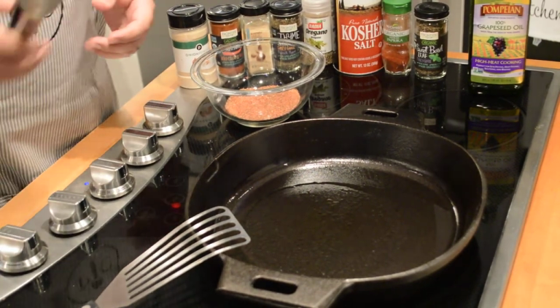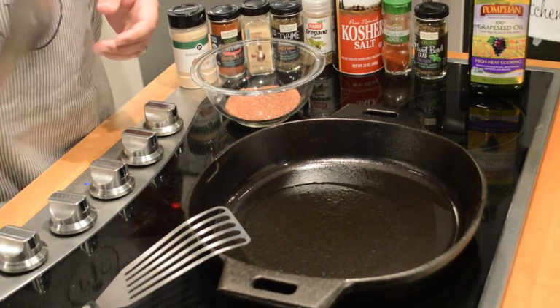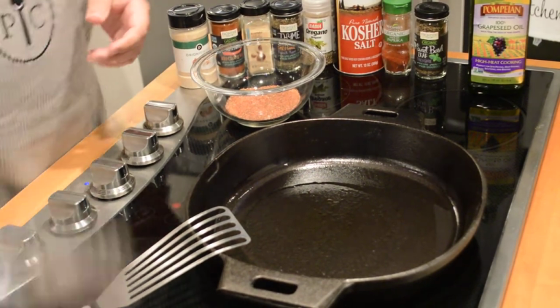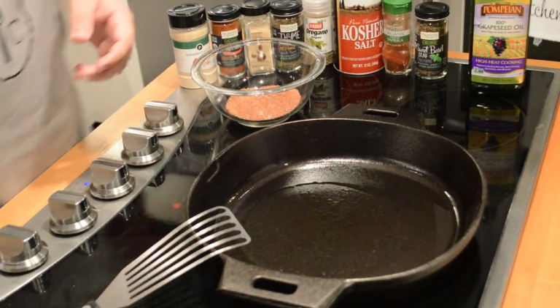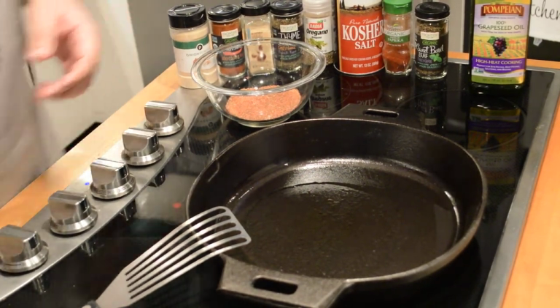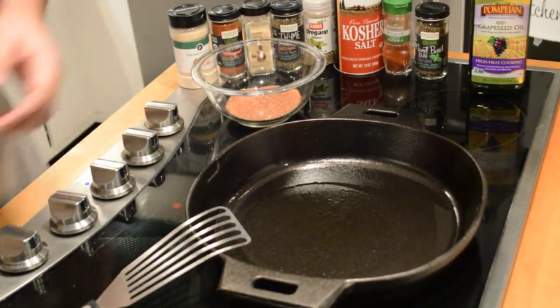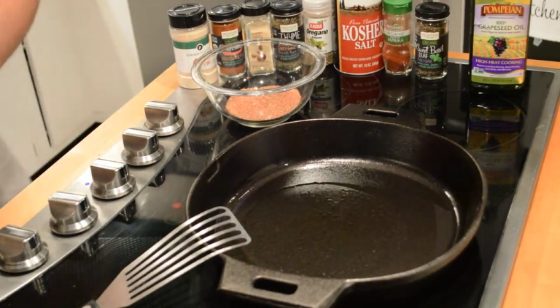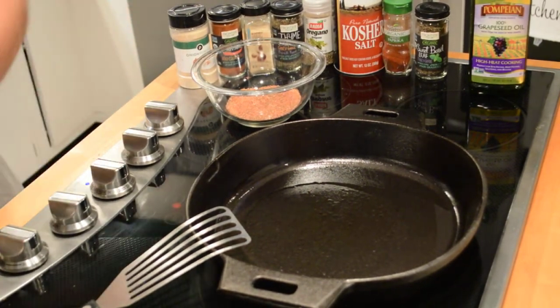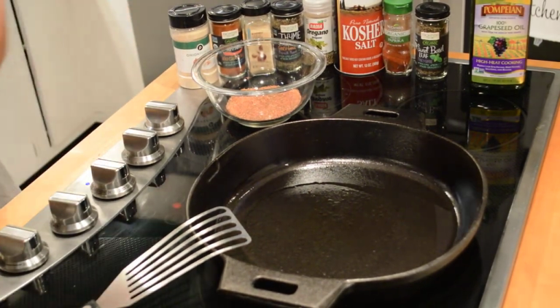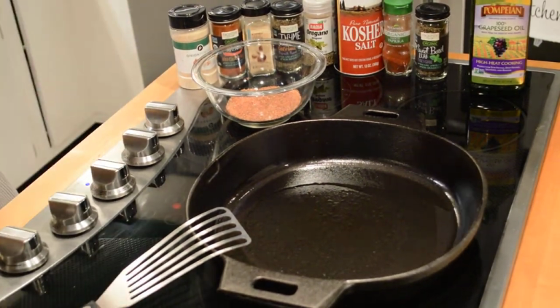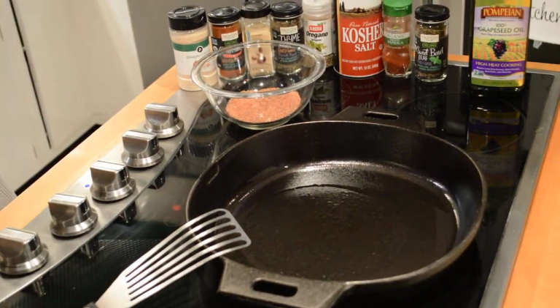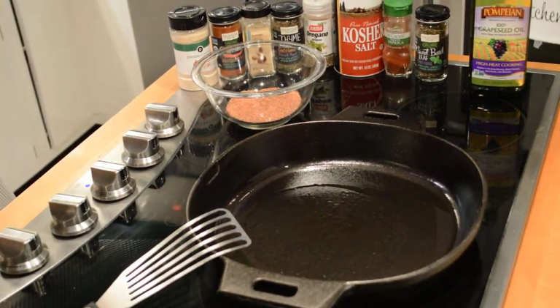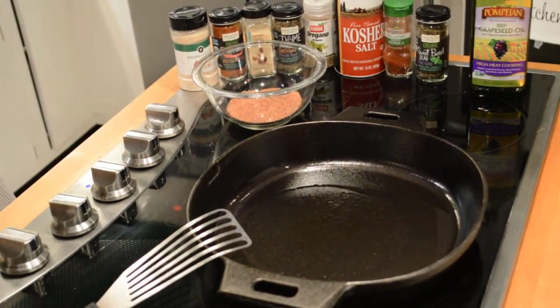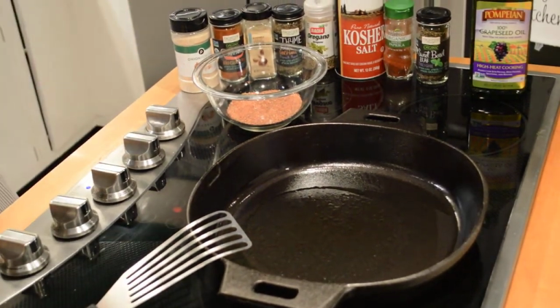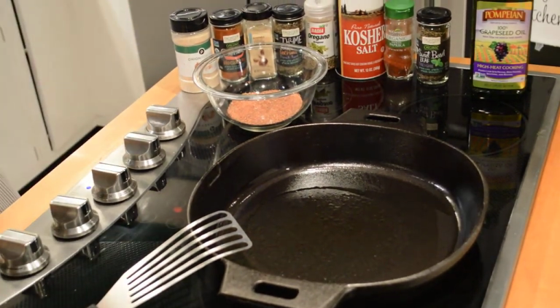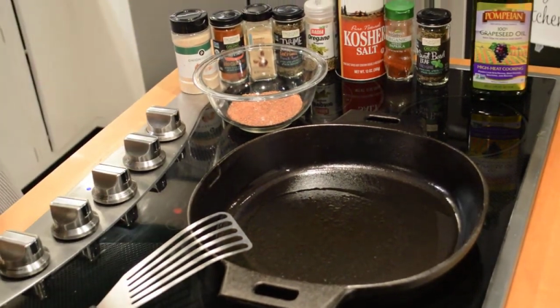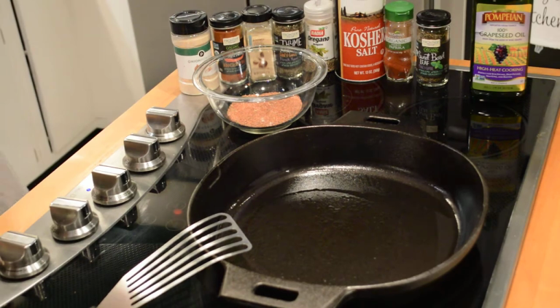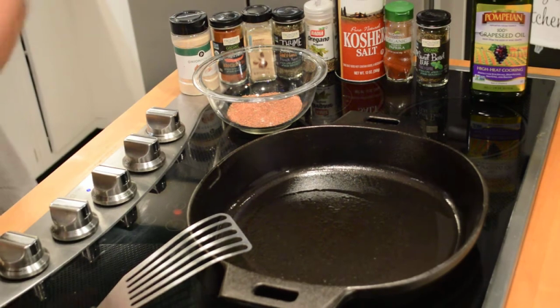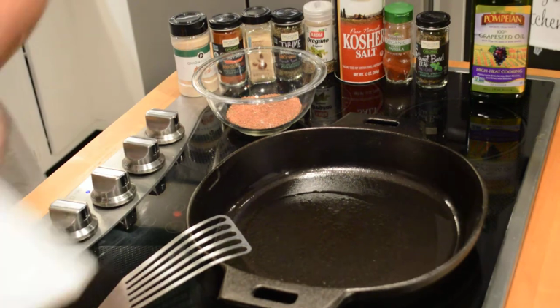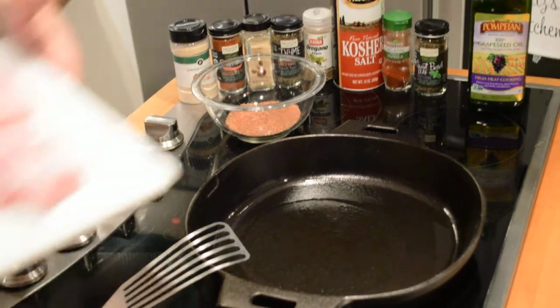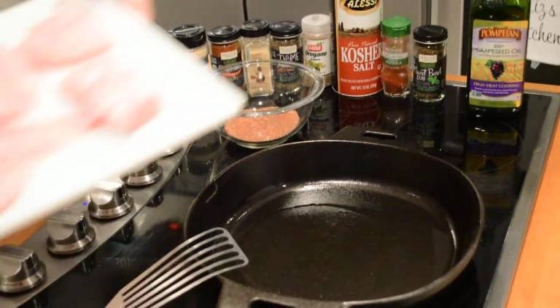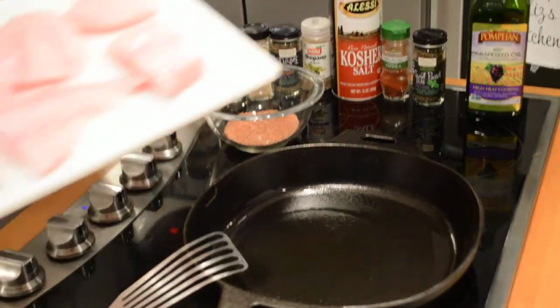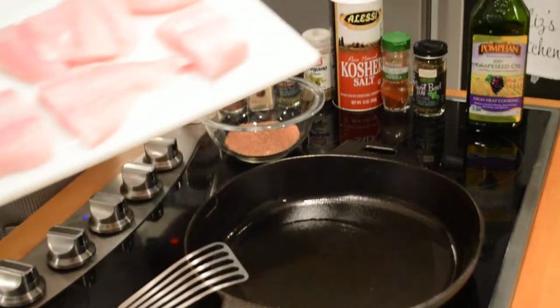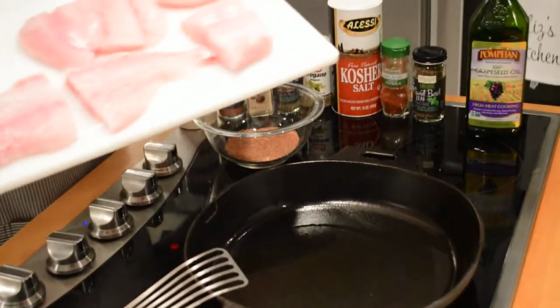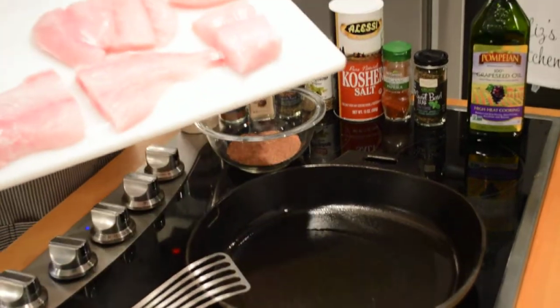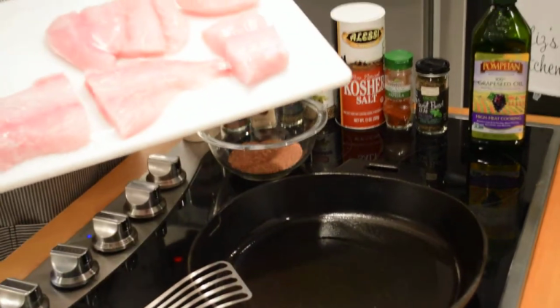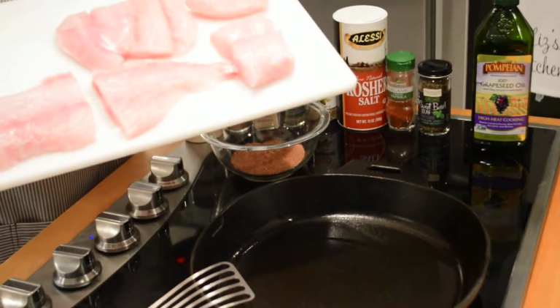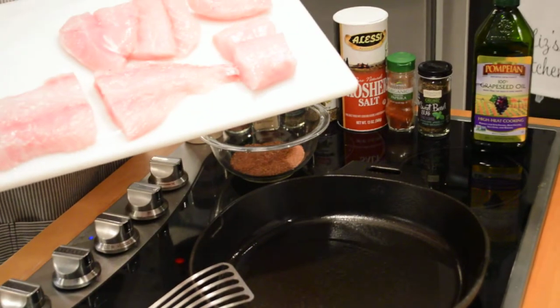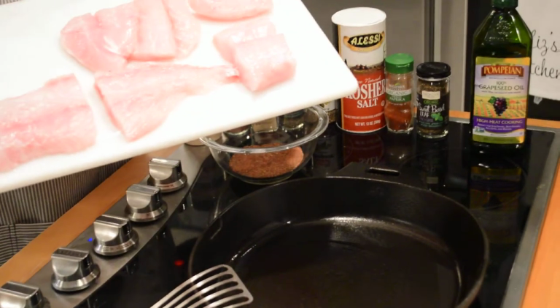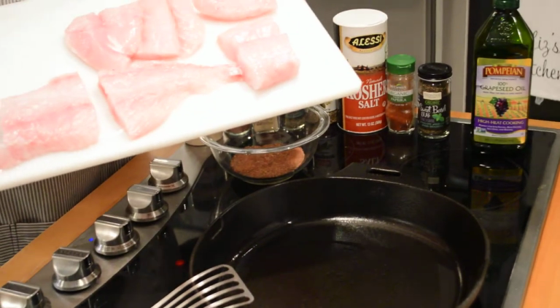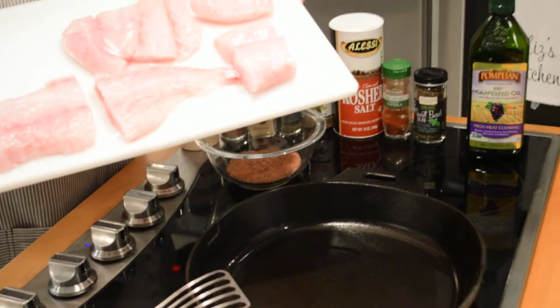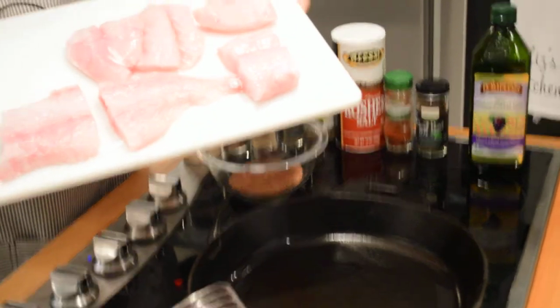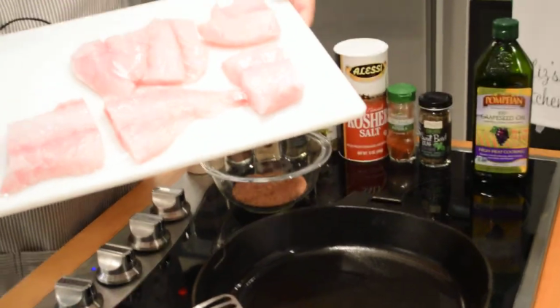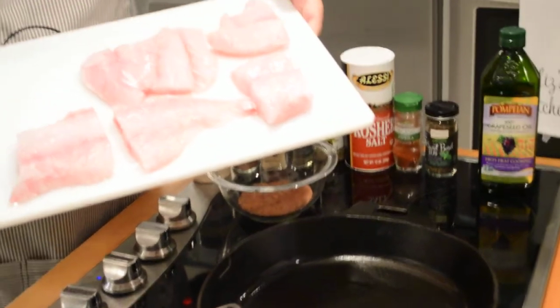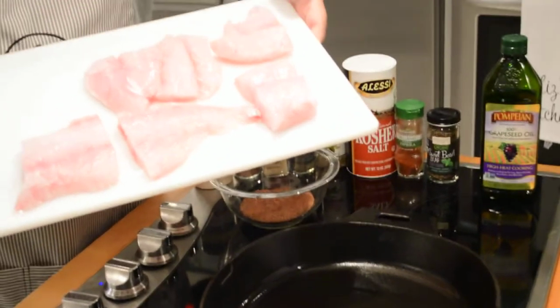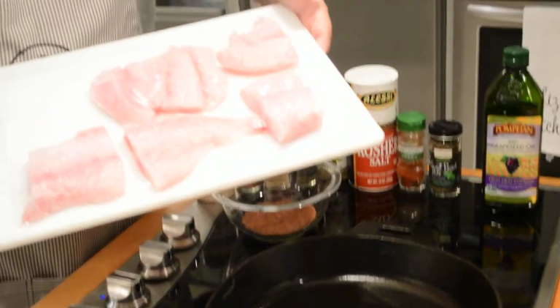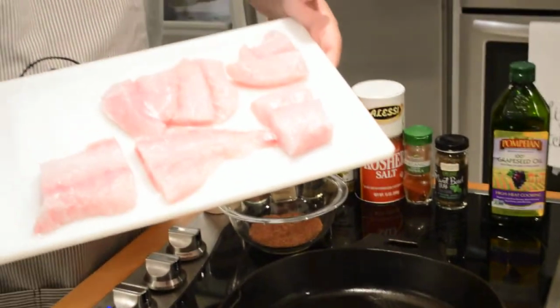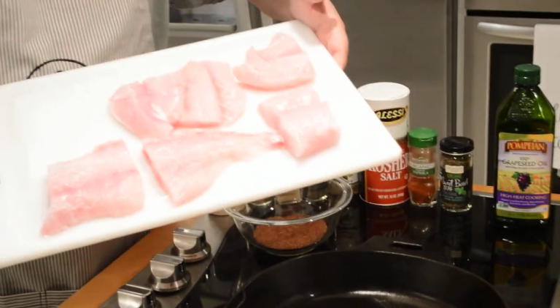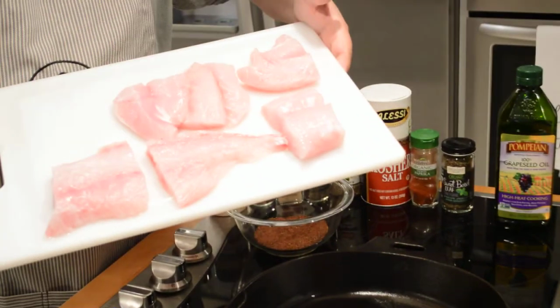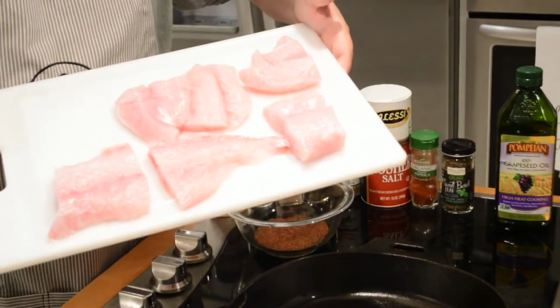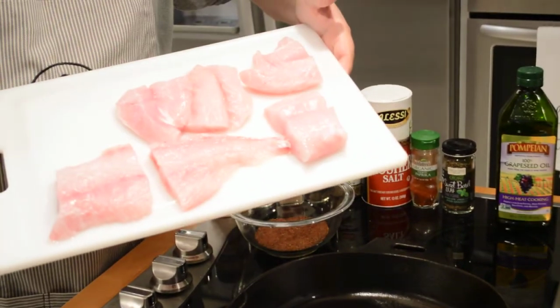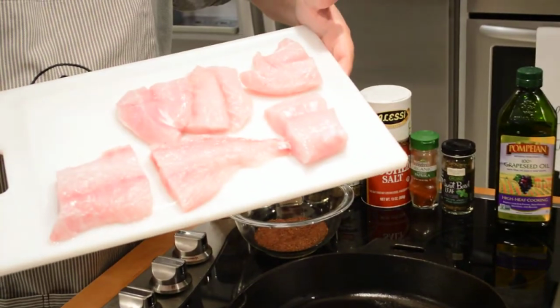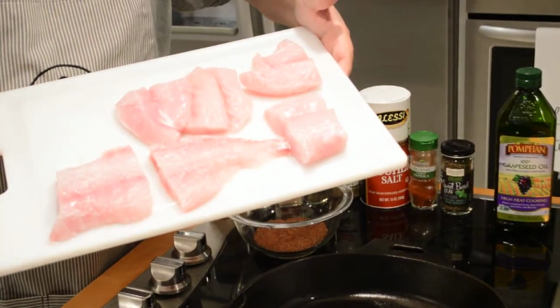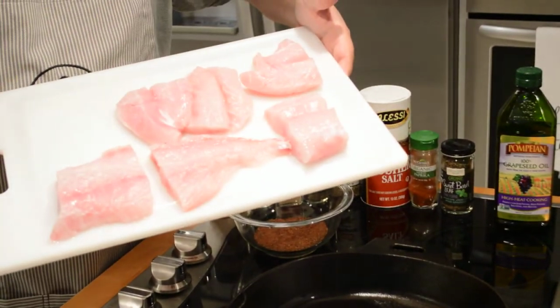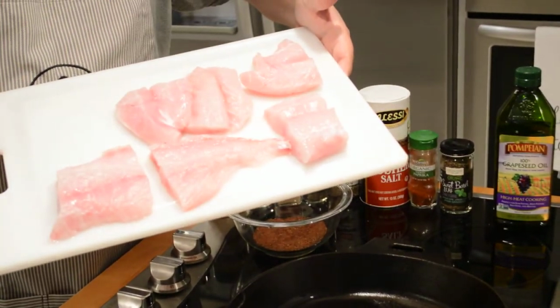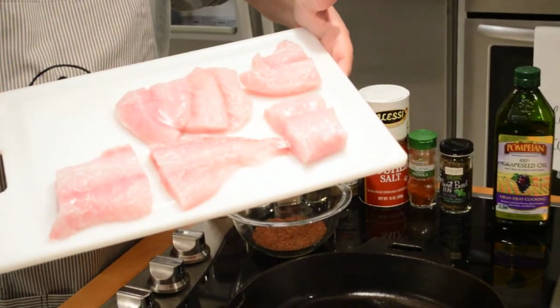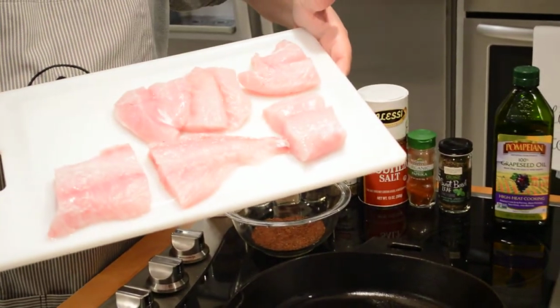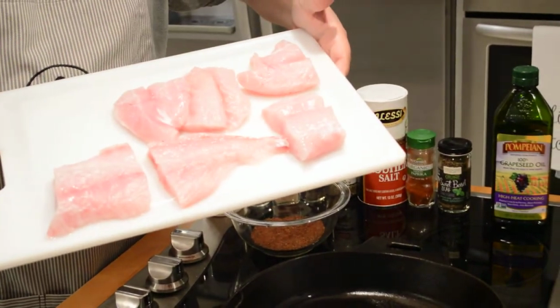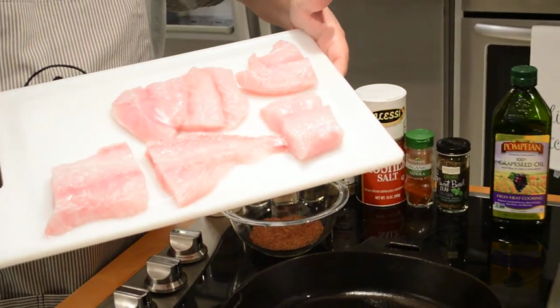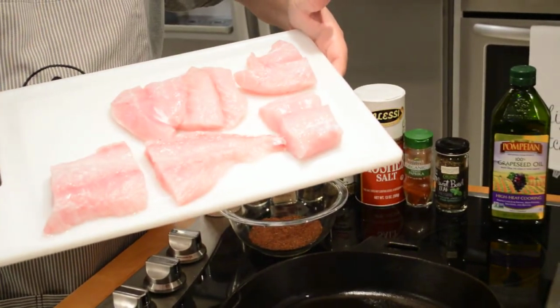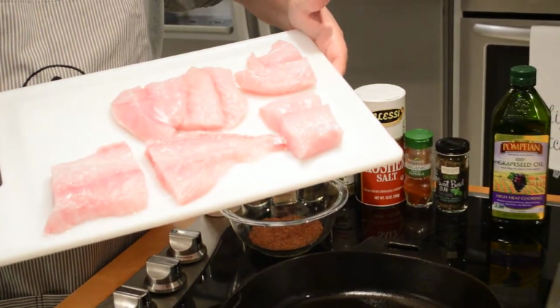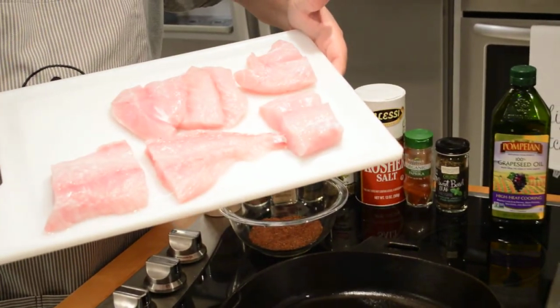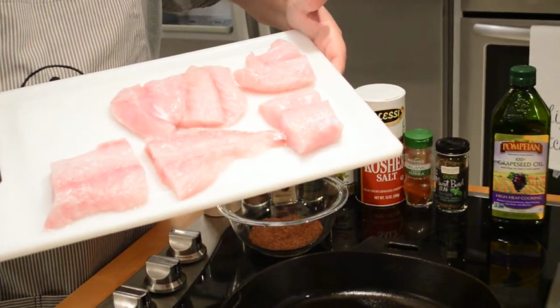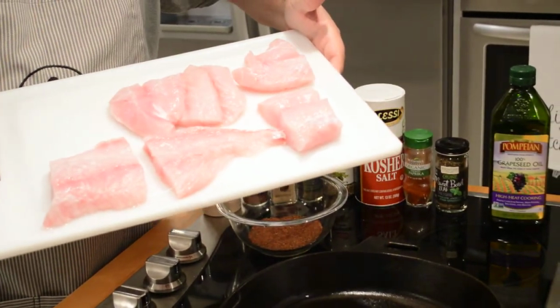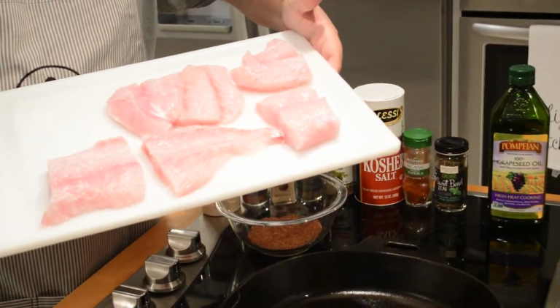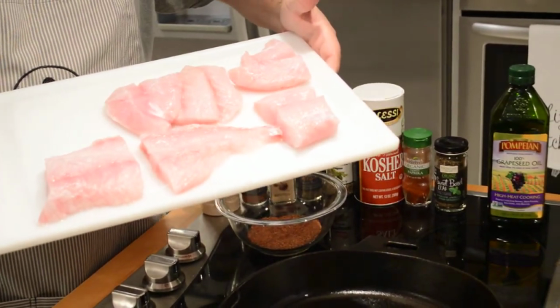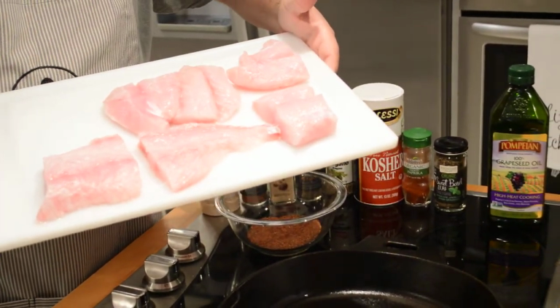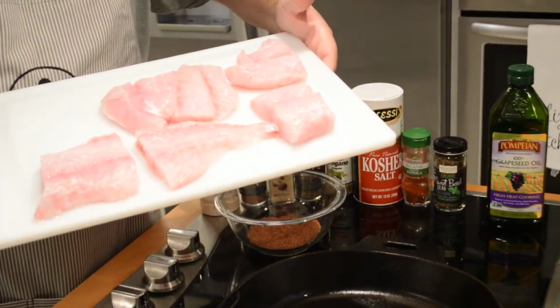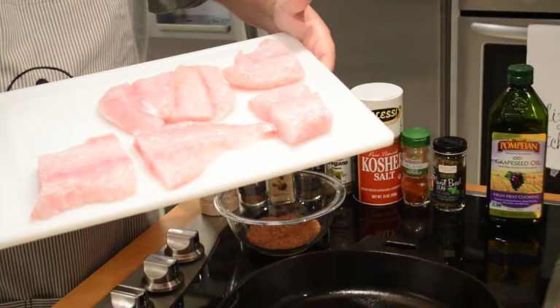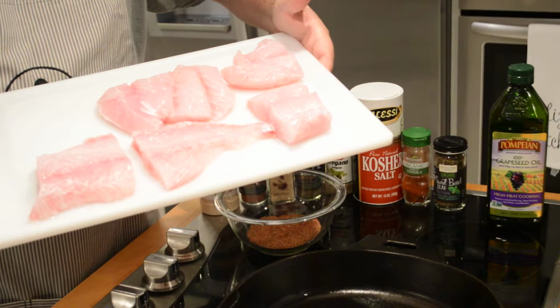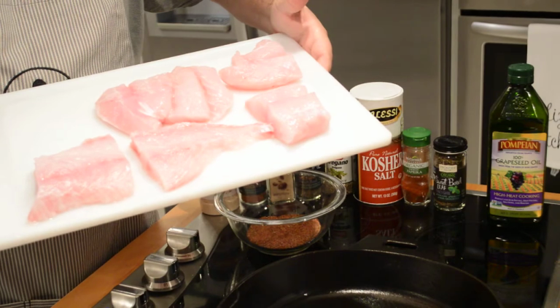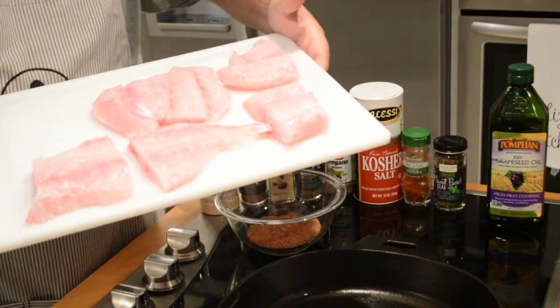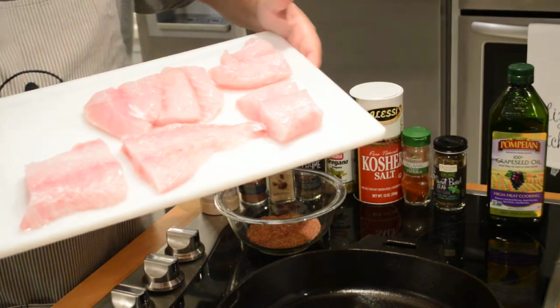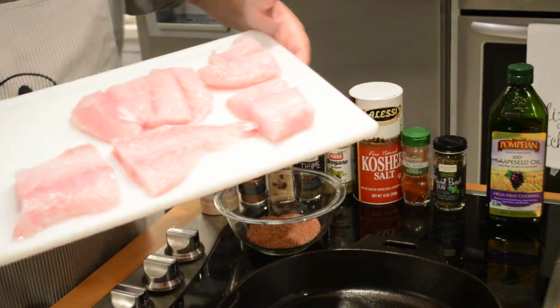Let me show you what I'm using — some red grouper right here. I've got a bunch of pieces here. This is our dinner tonight.